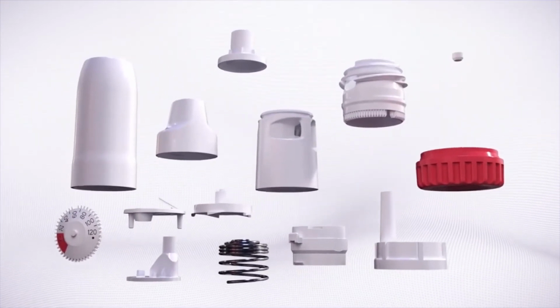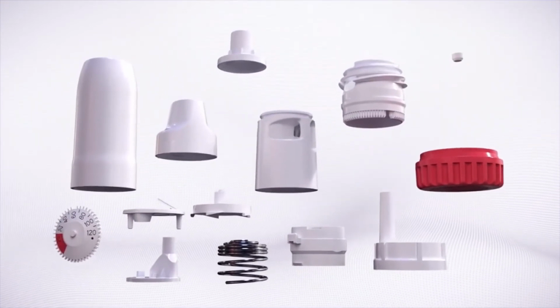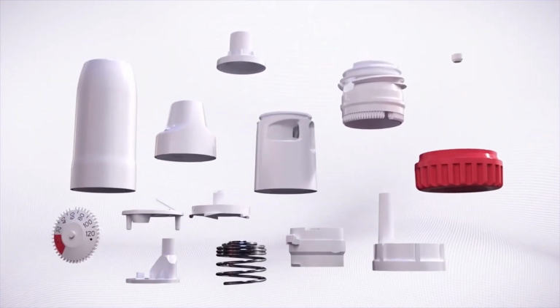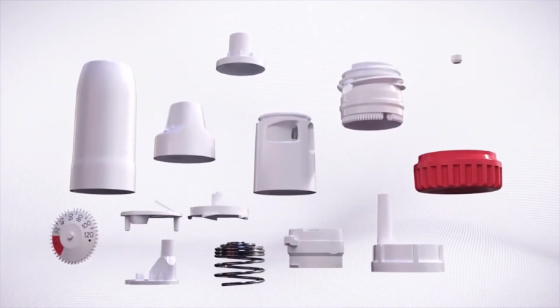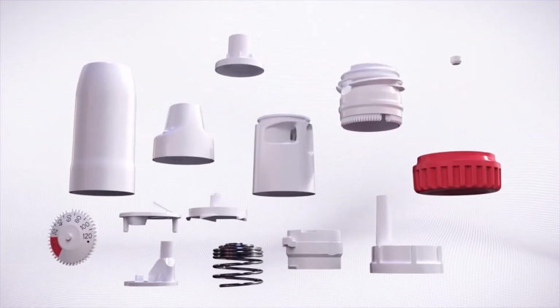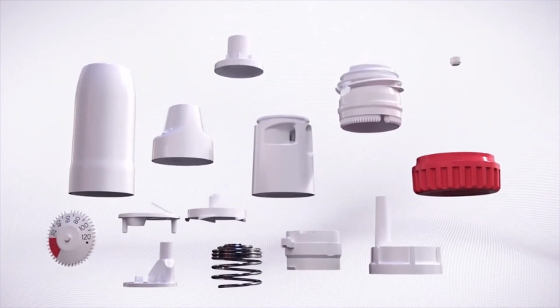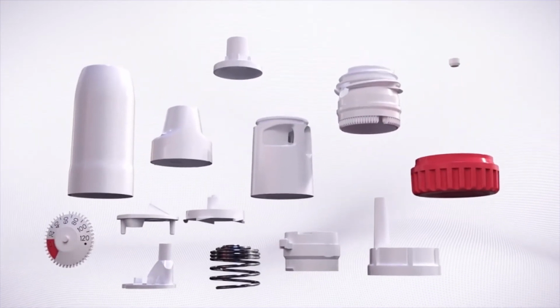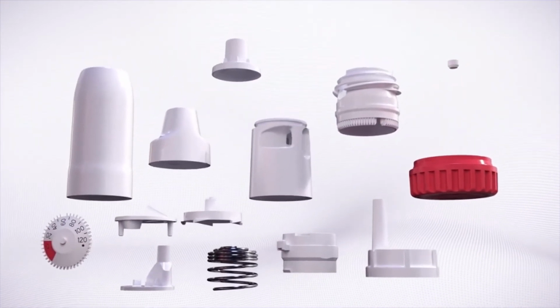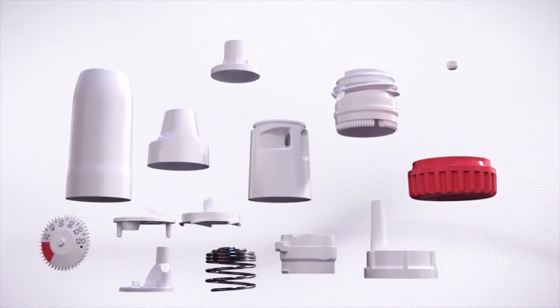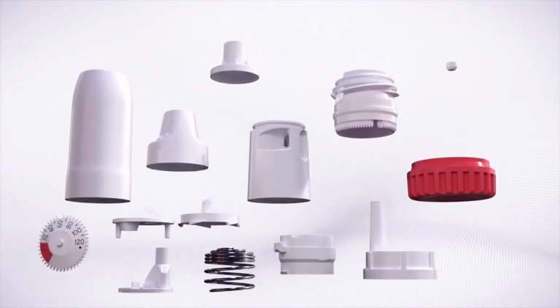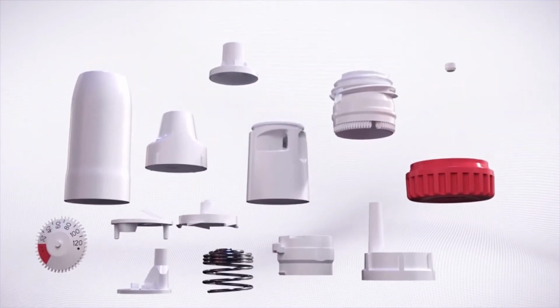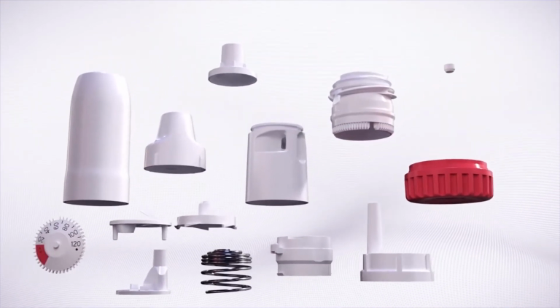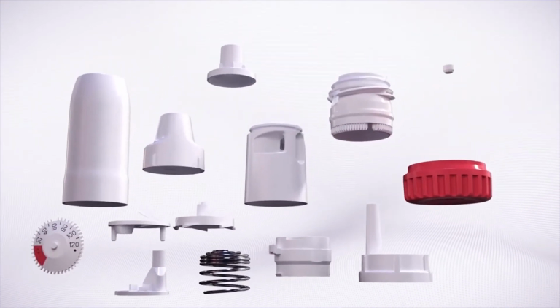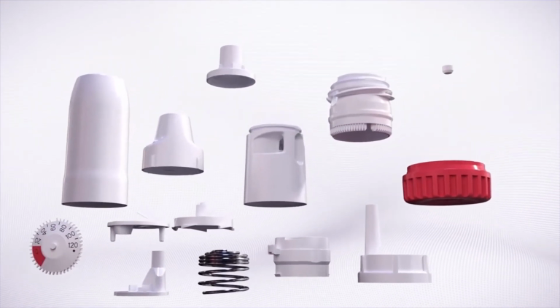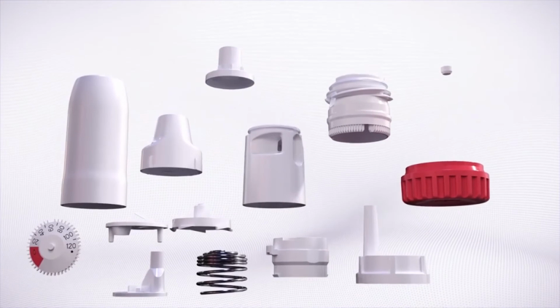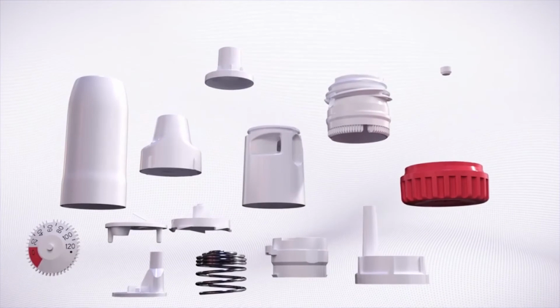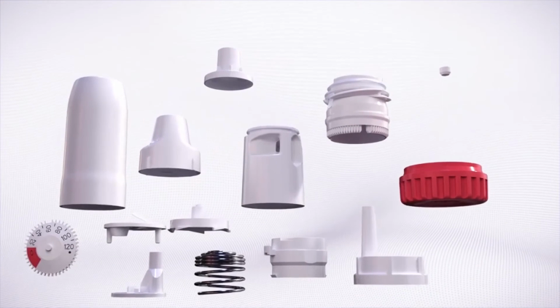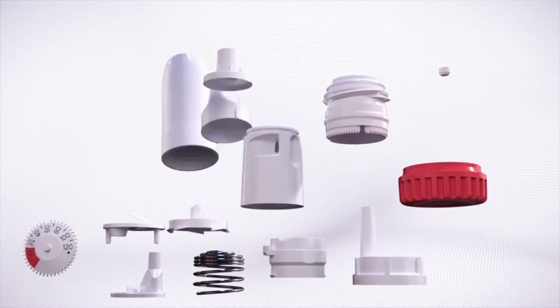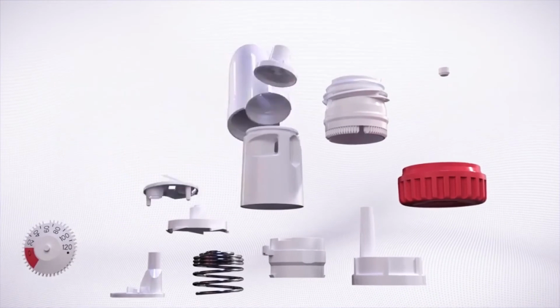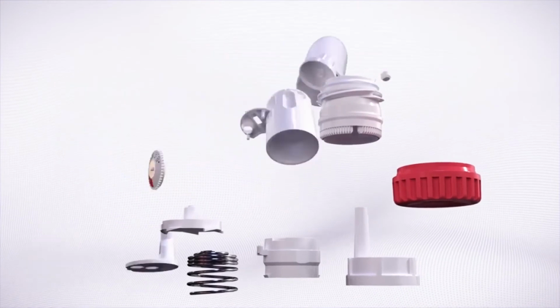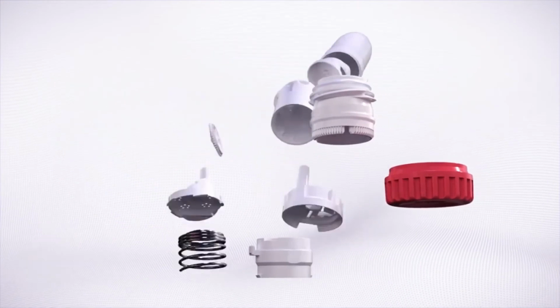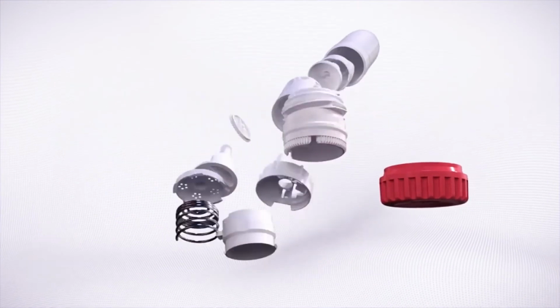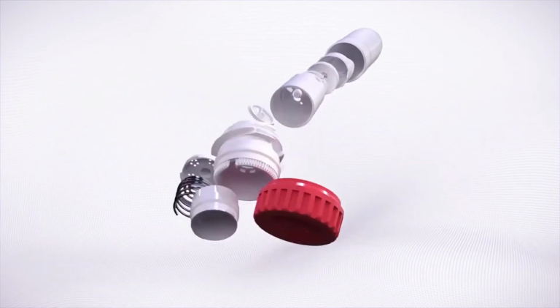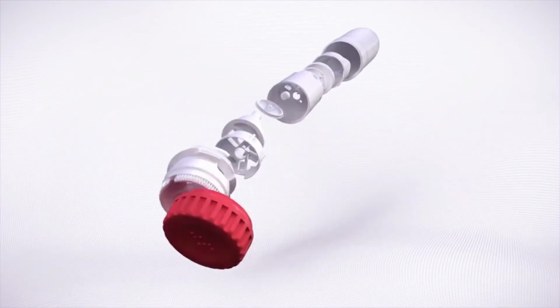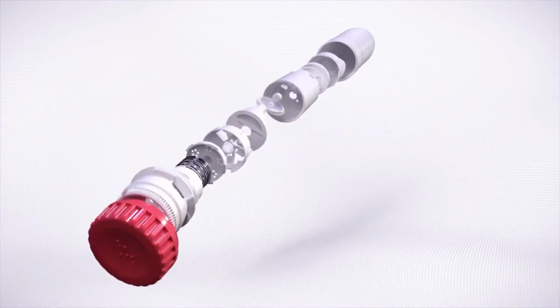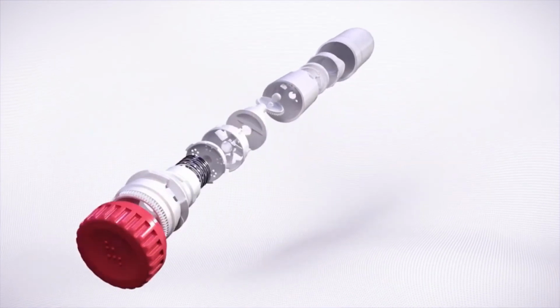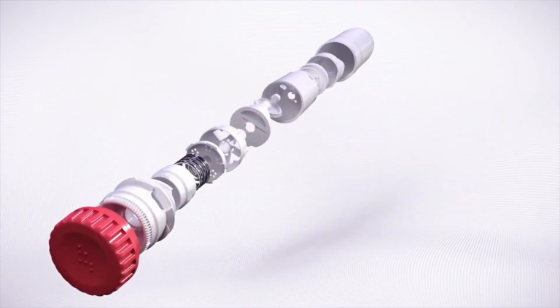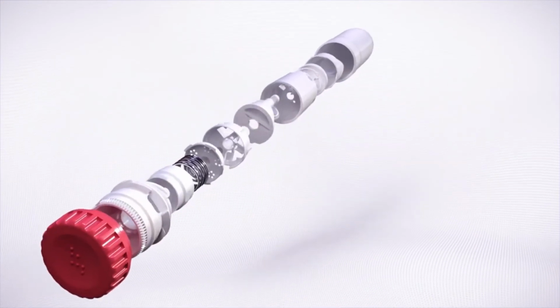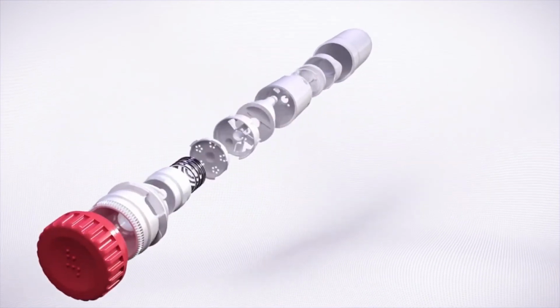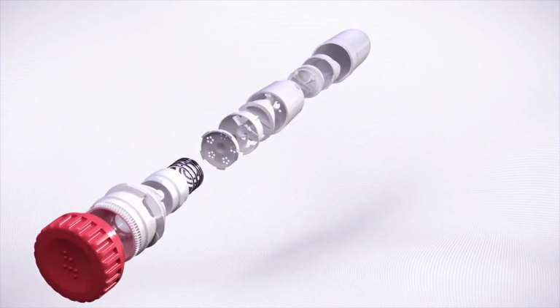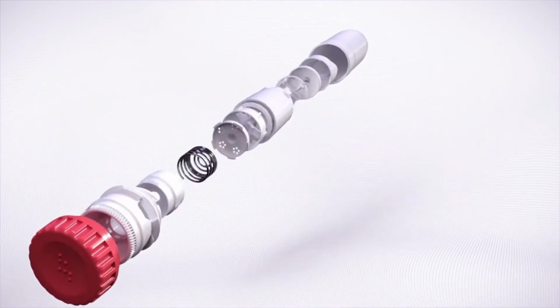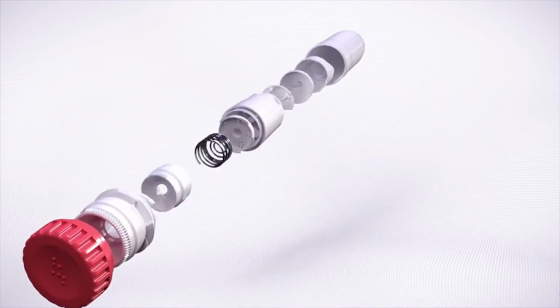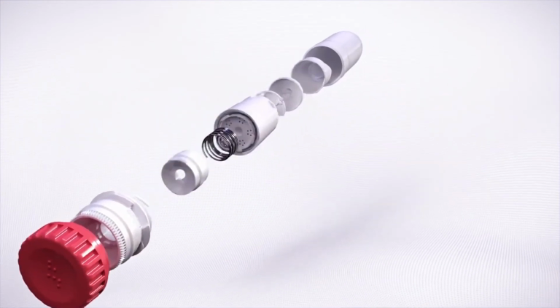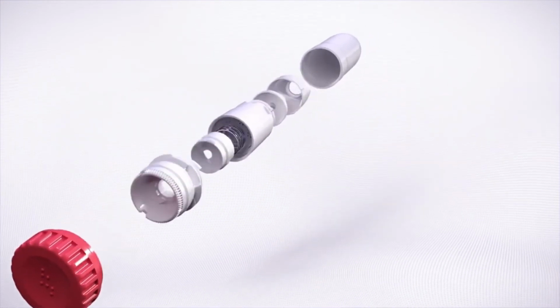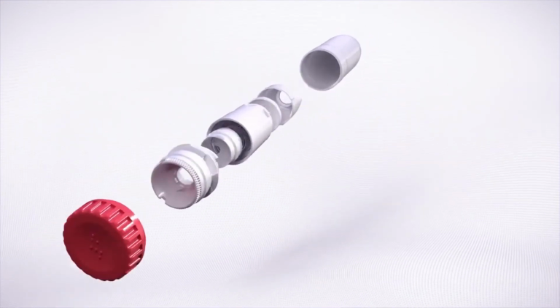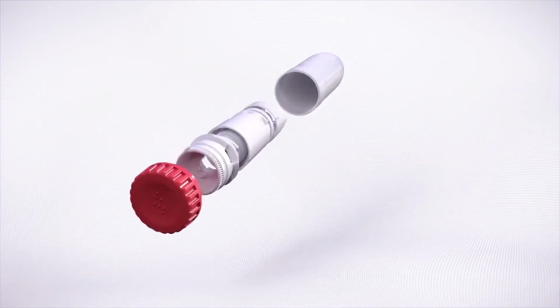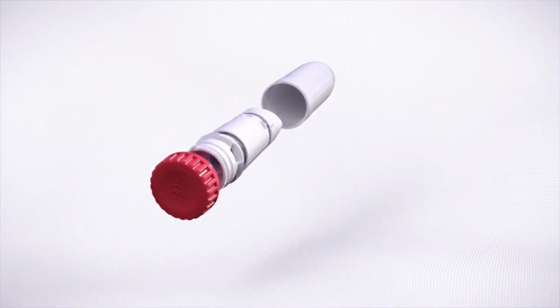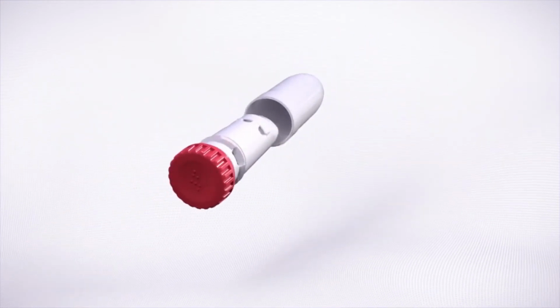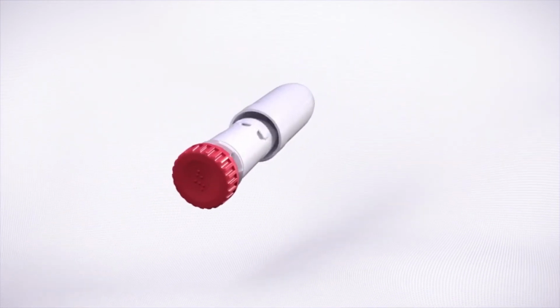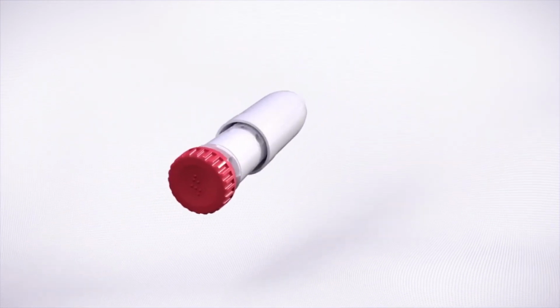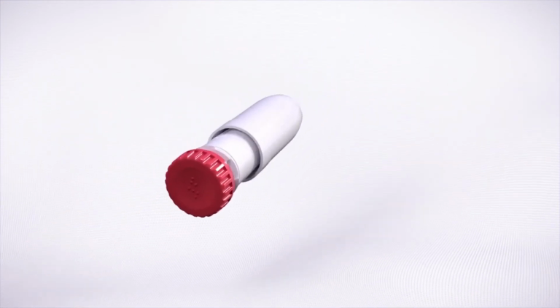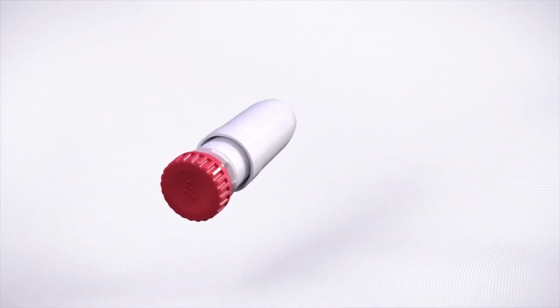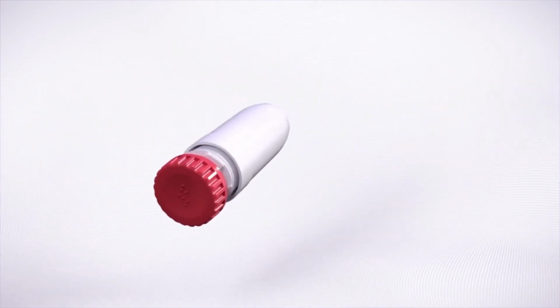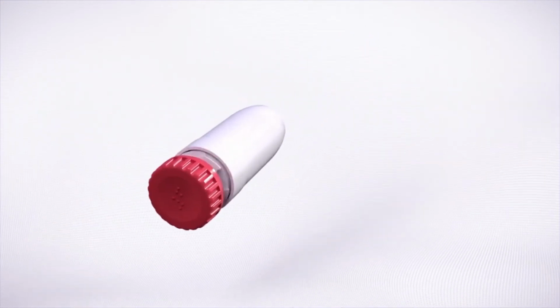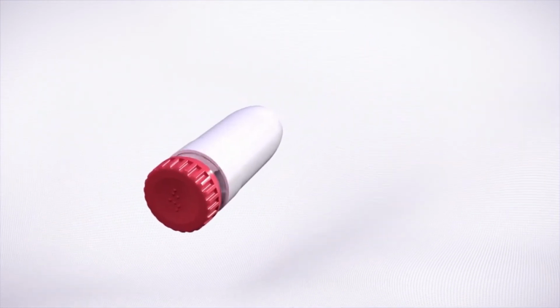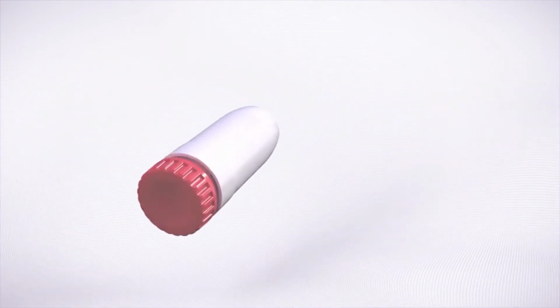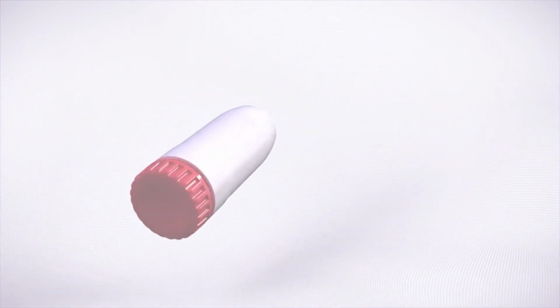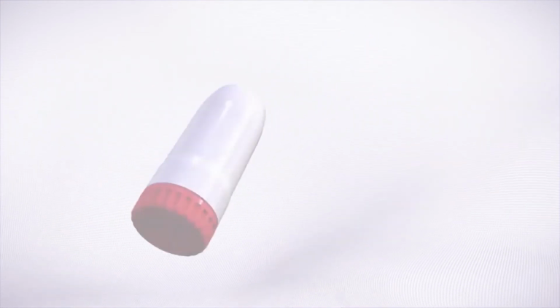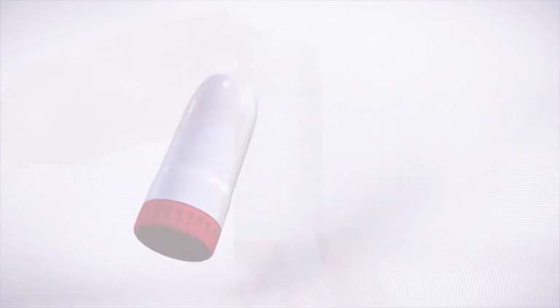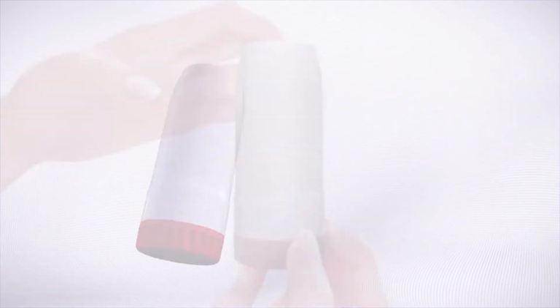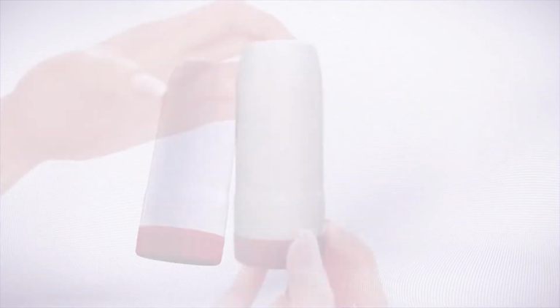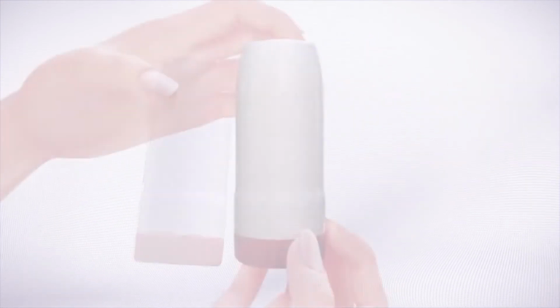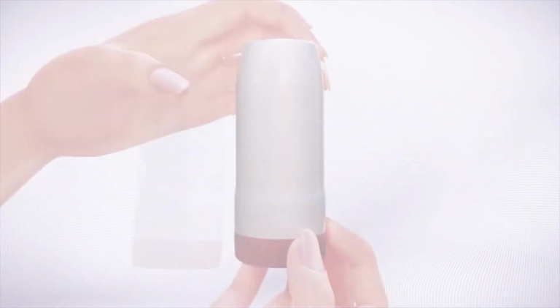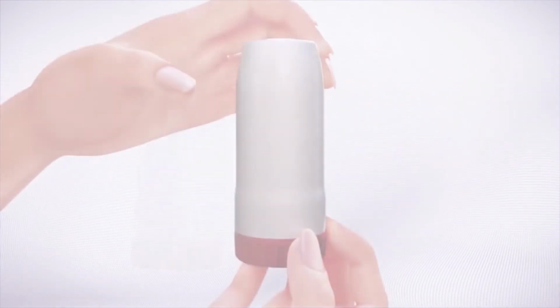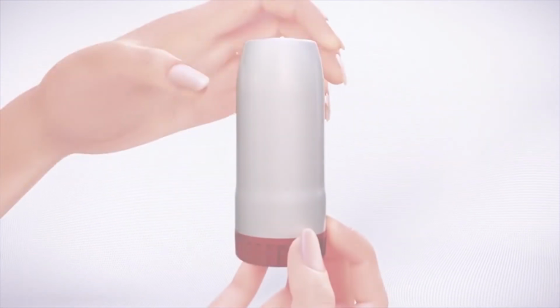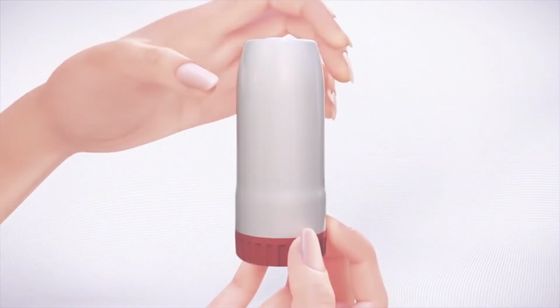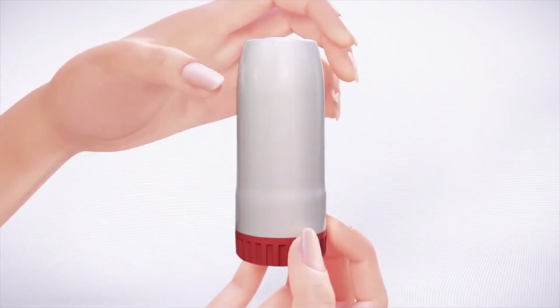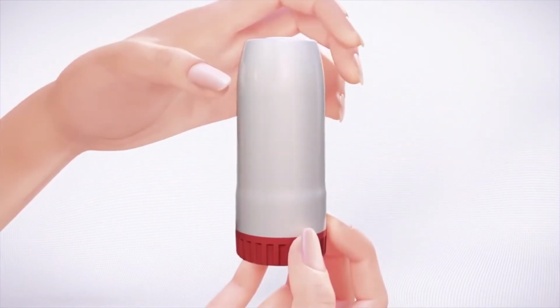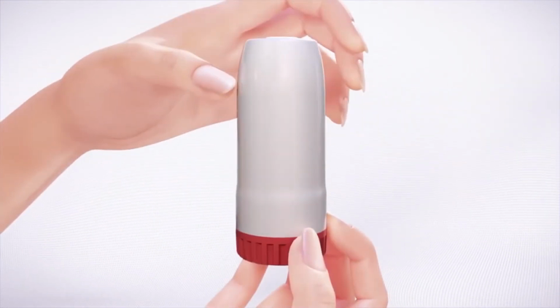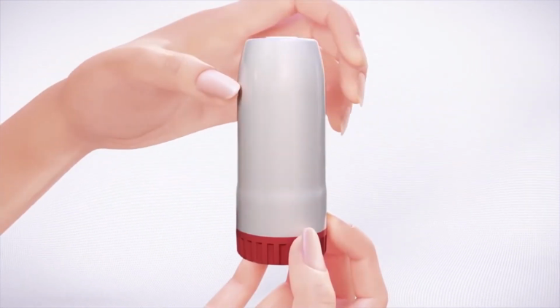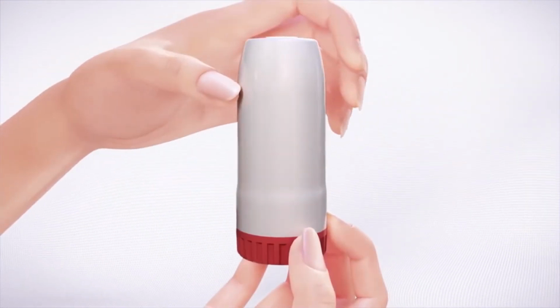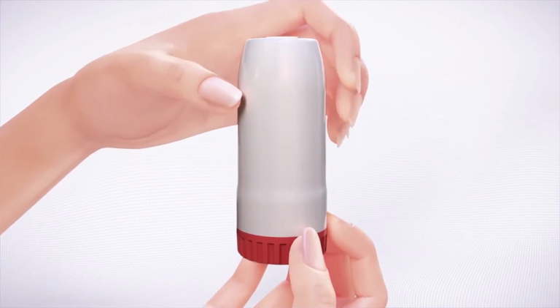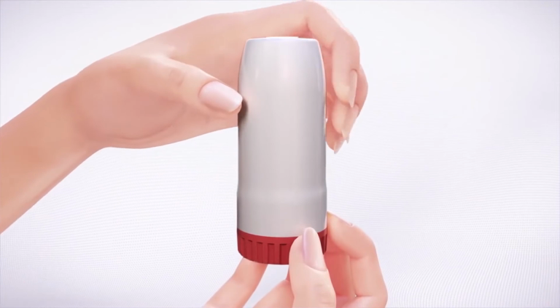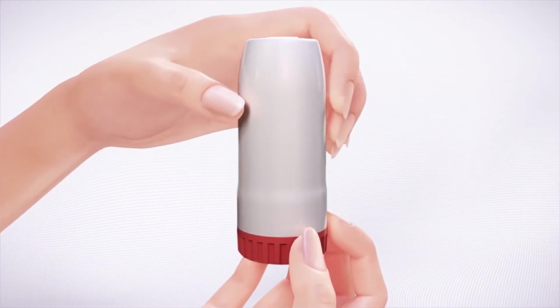Unscrew the cover and lift it off. Hold your Symbicort Turbohaler upright with the red grip at the bottom.